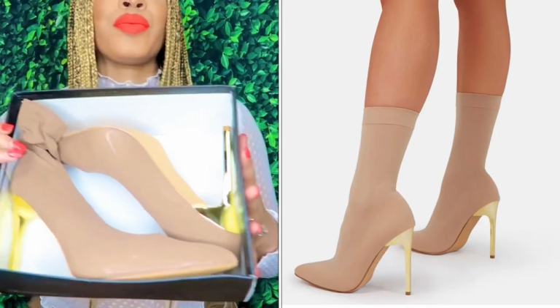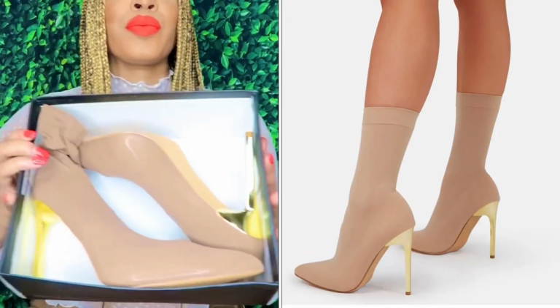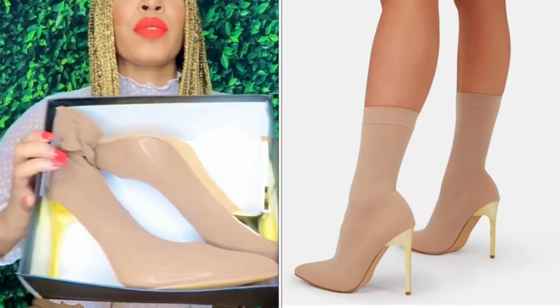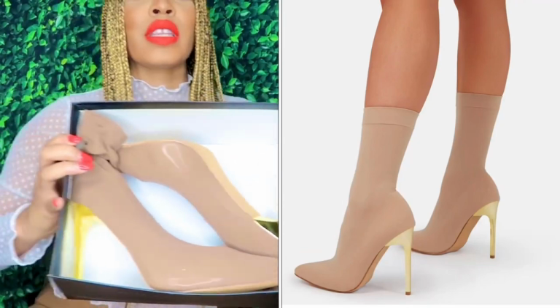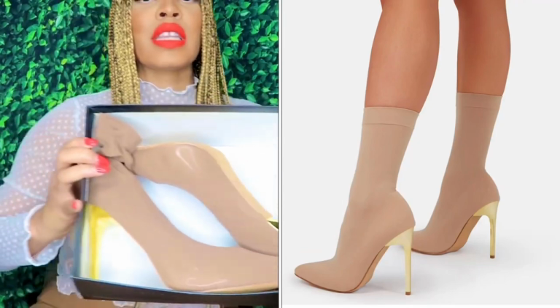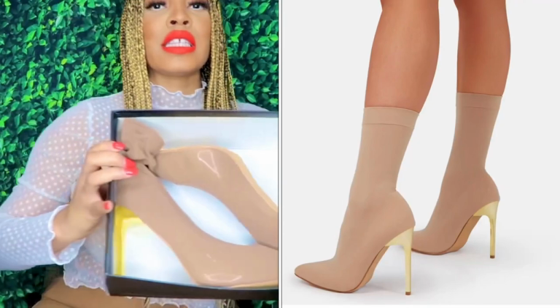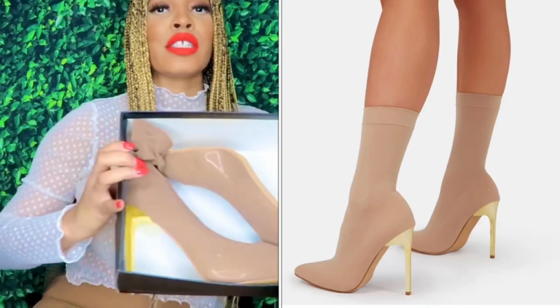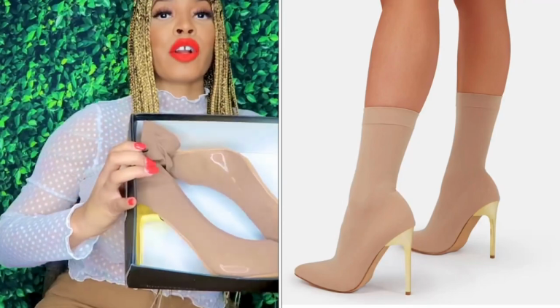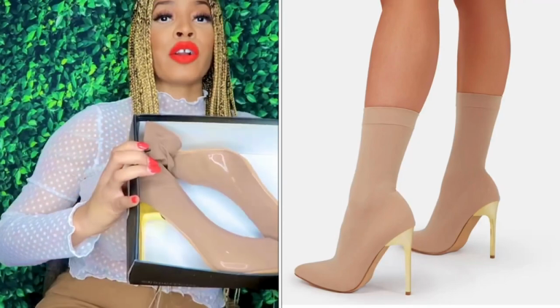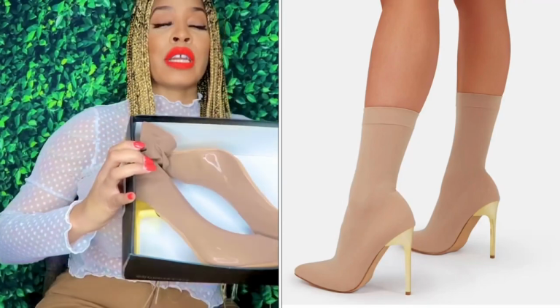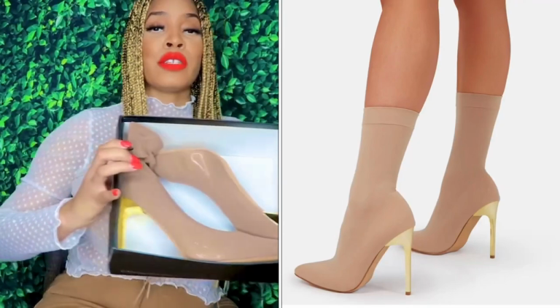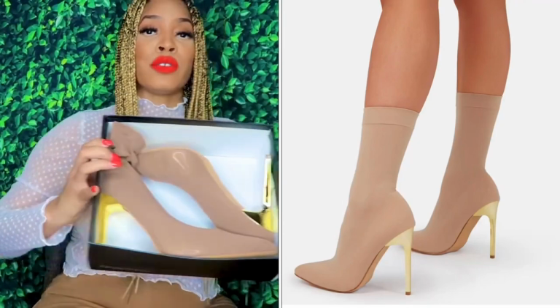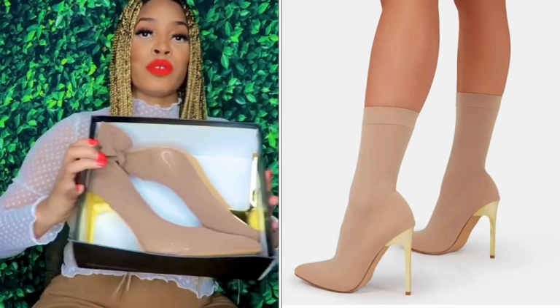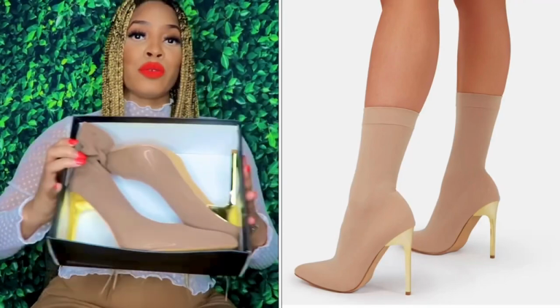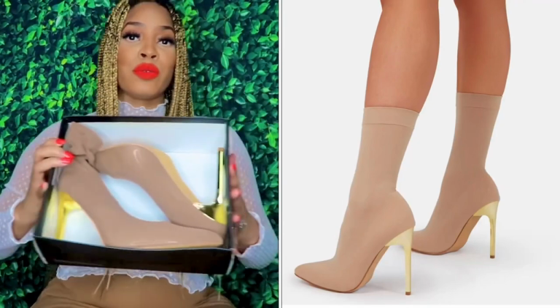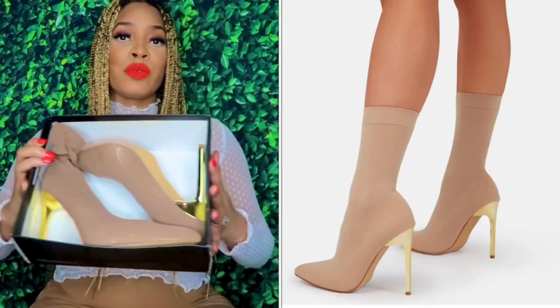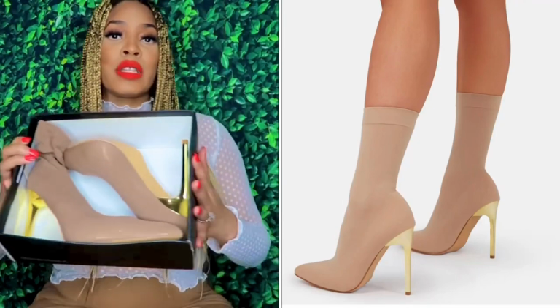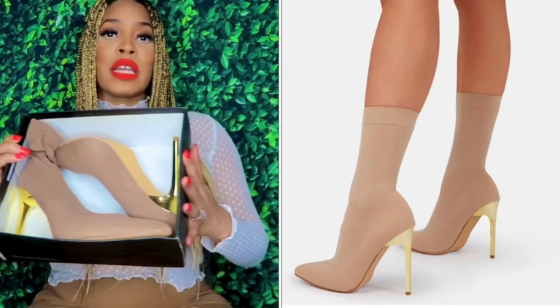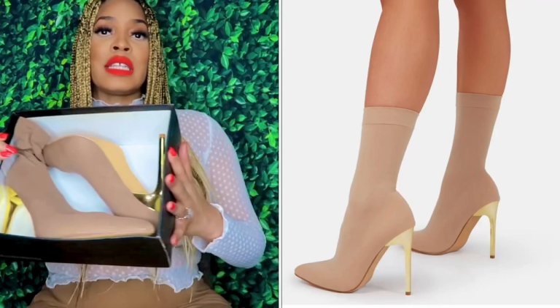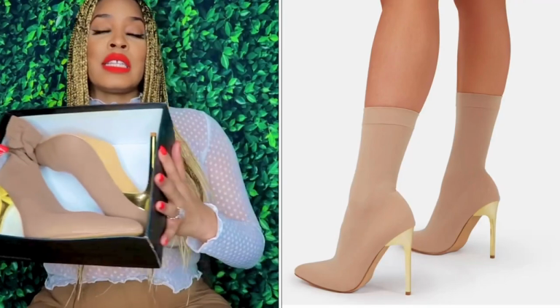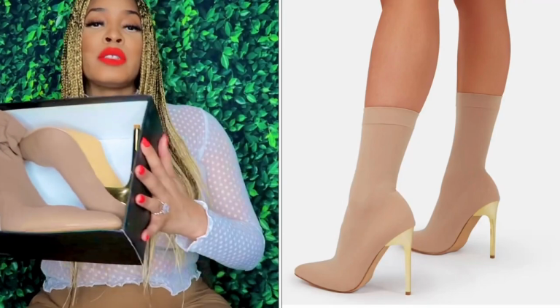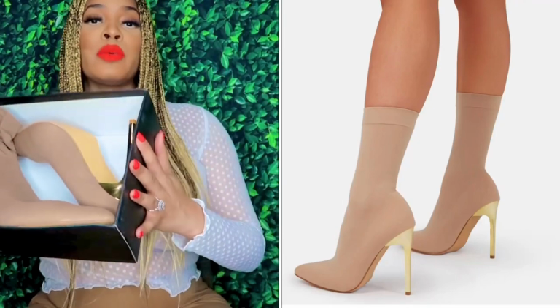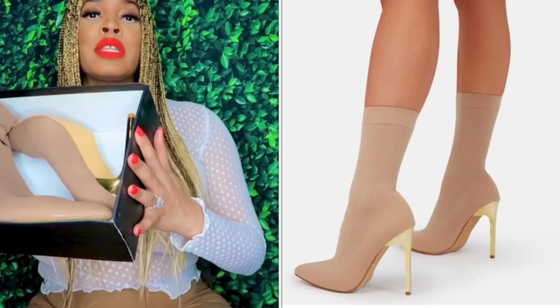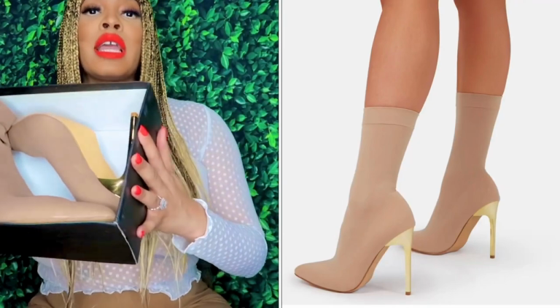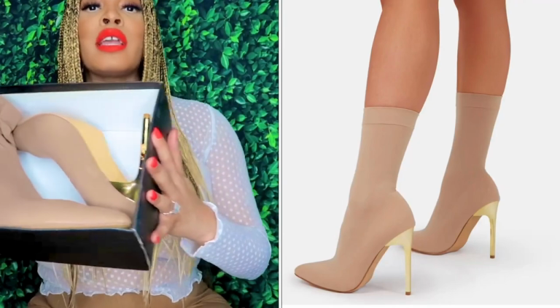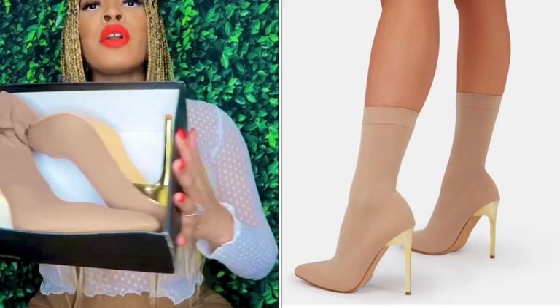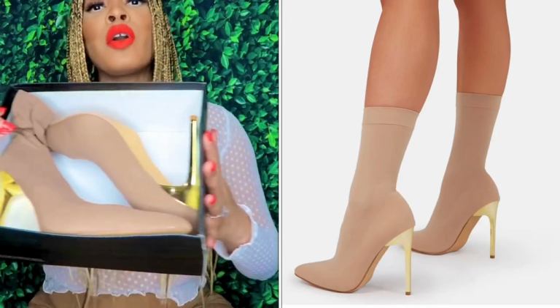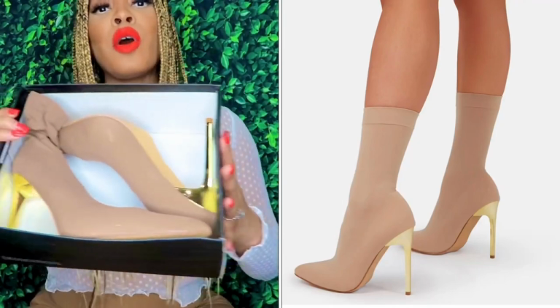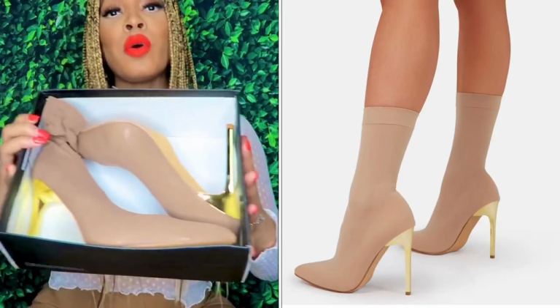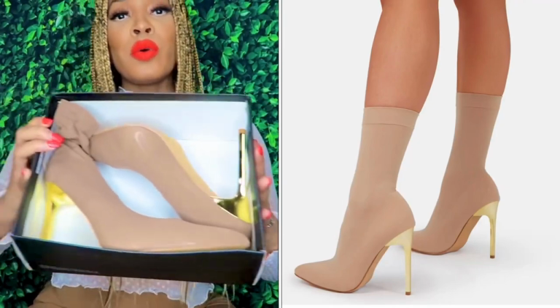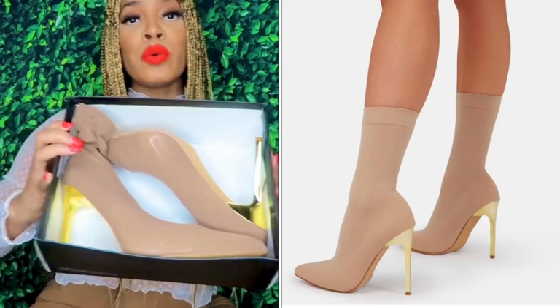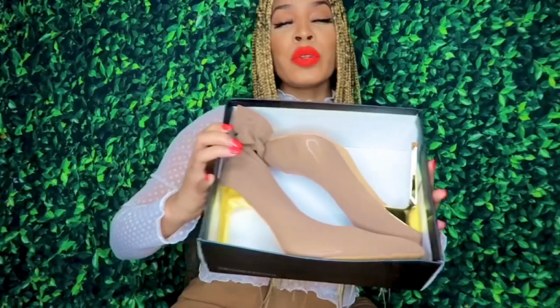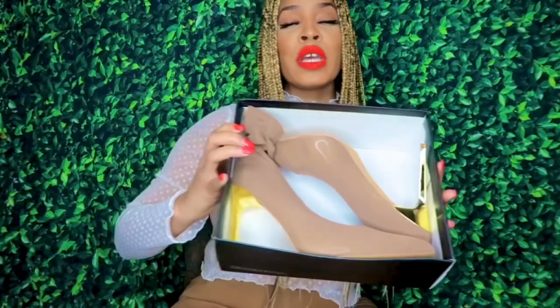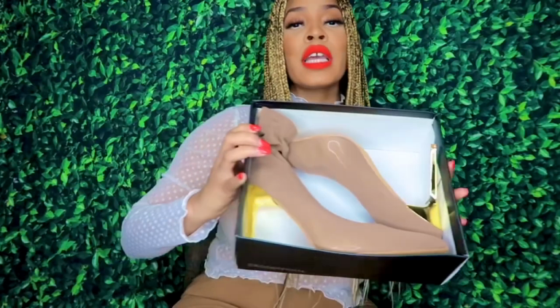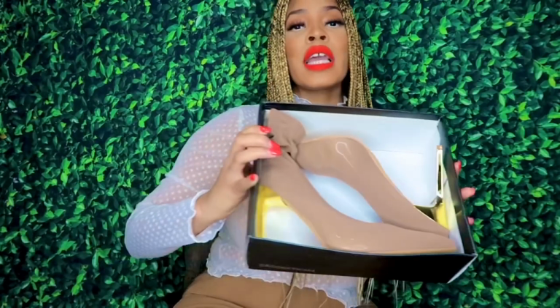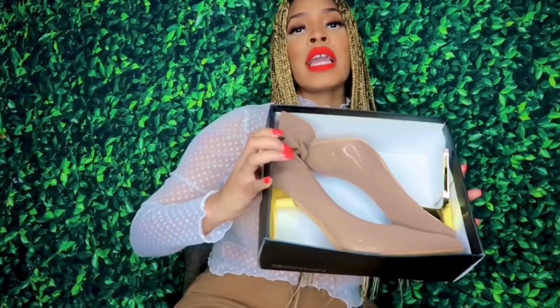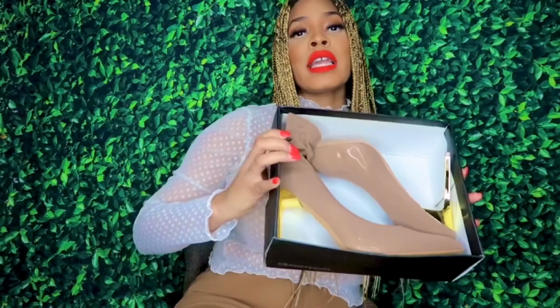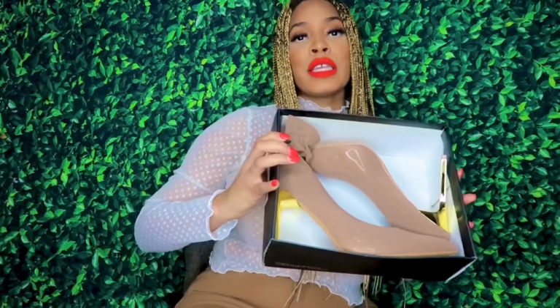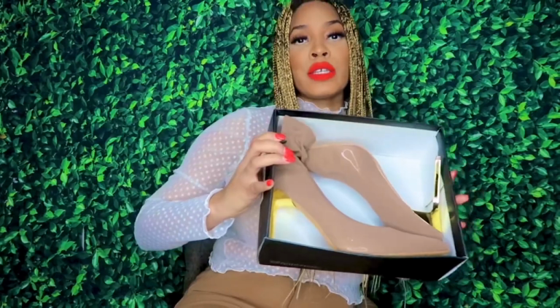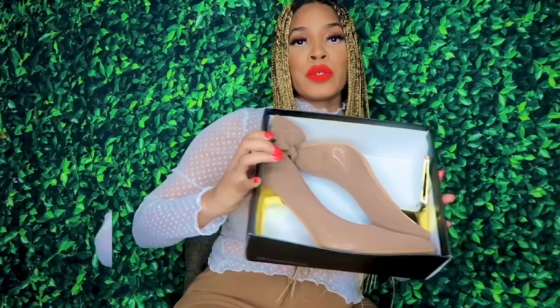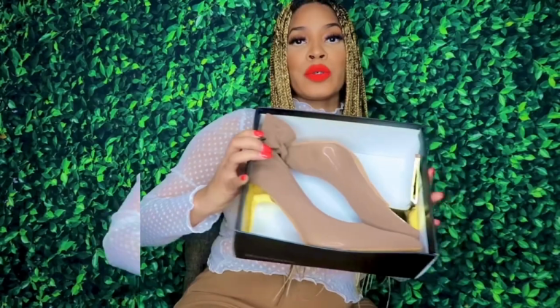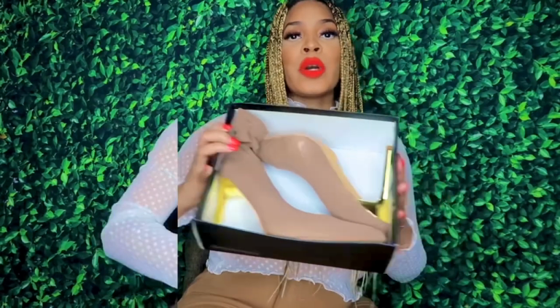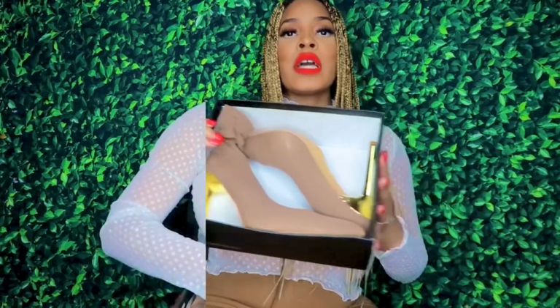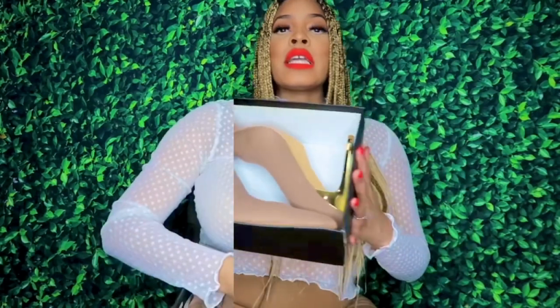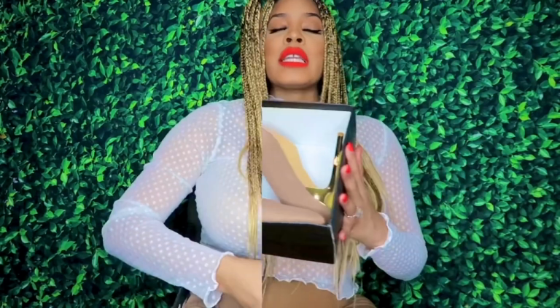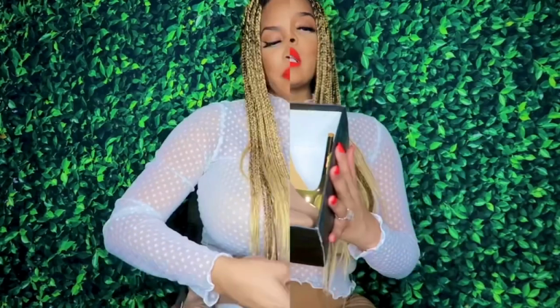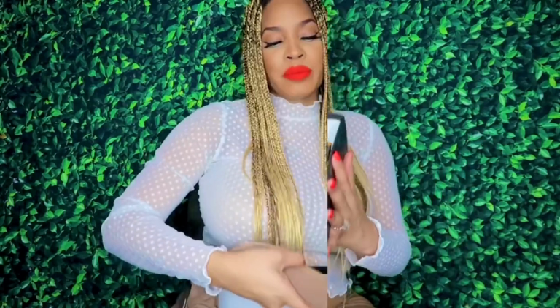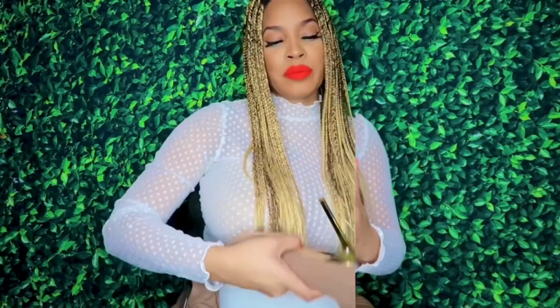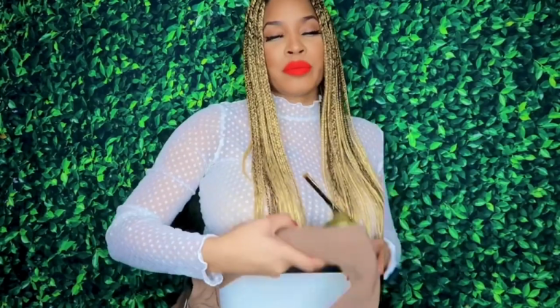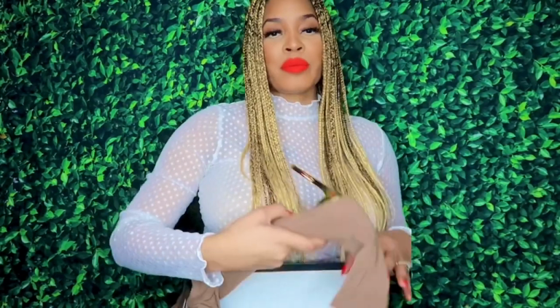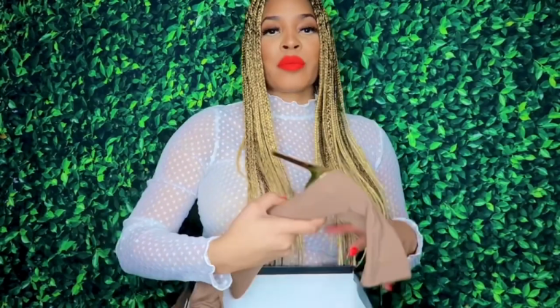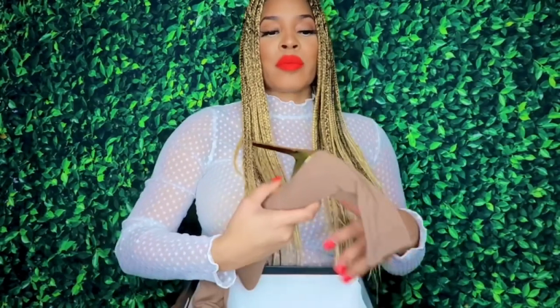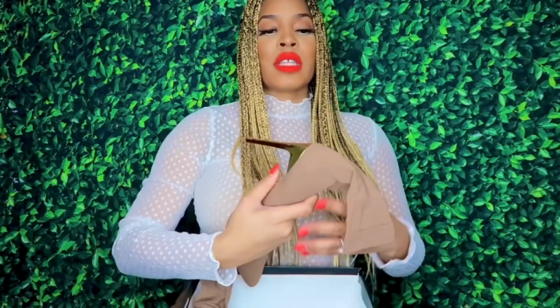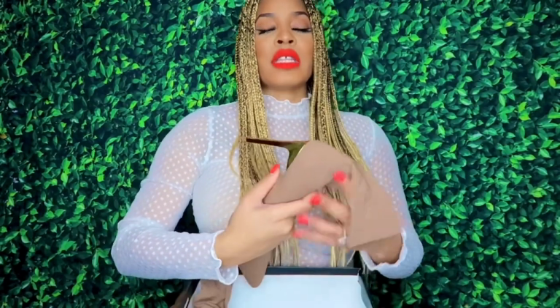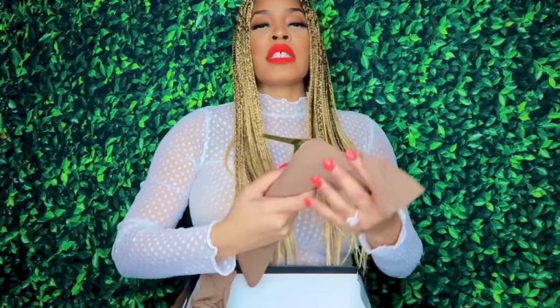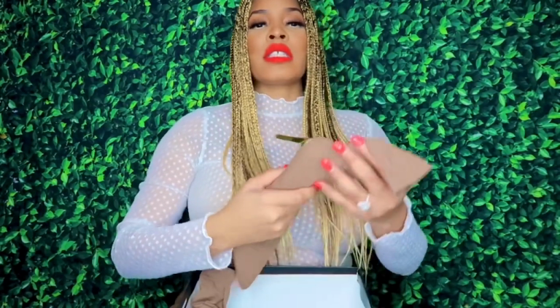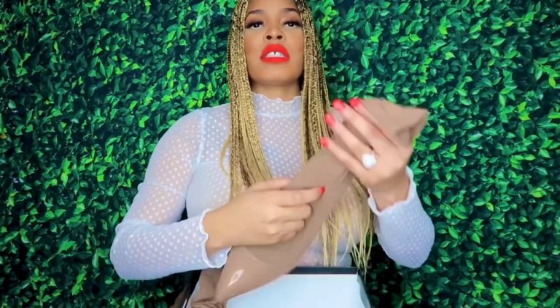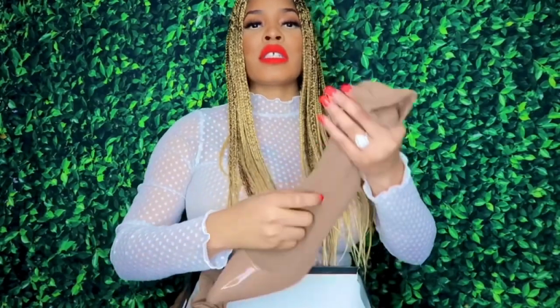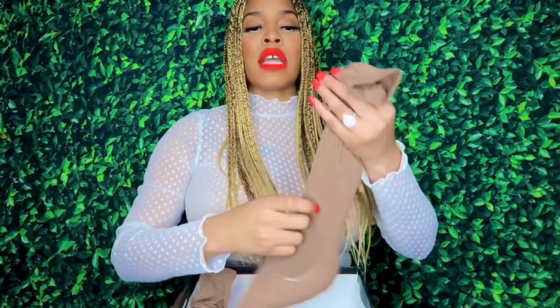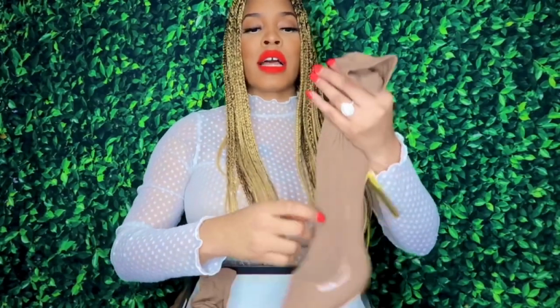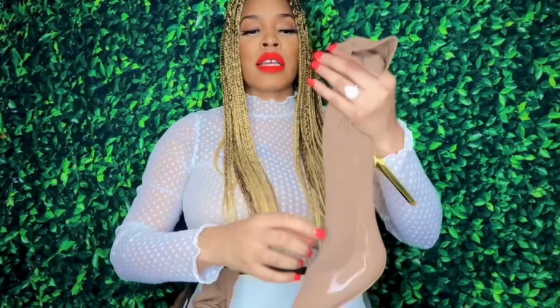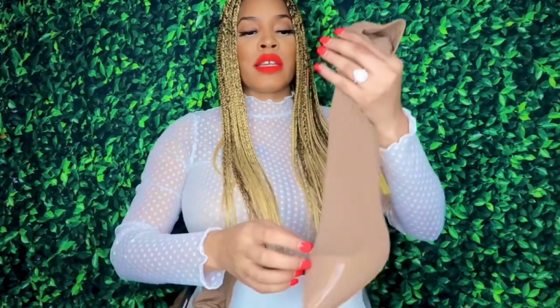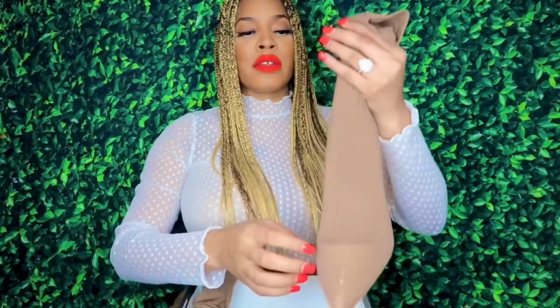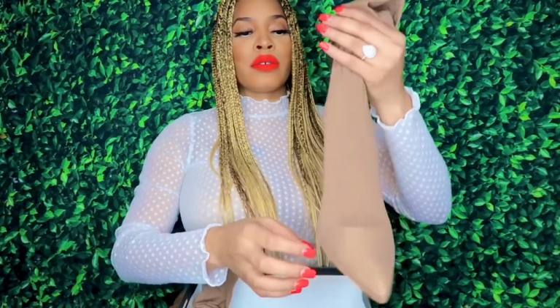These are in nude with a gold heel — this is the sock heel style.